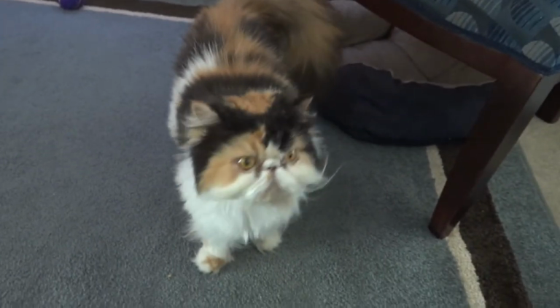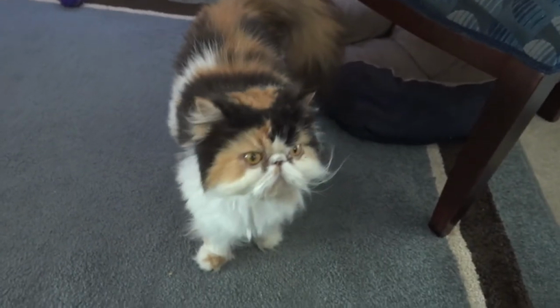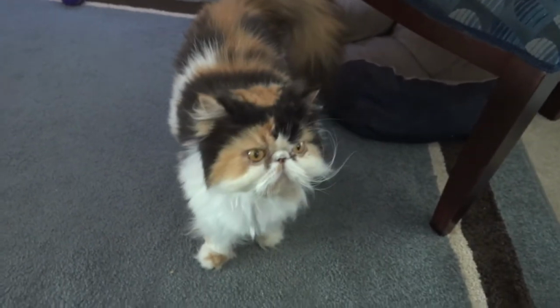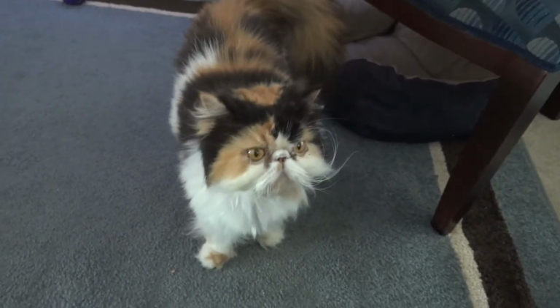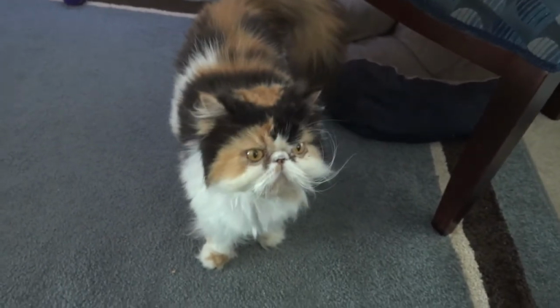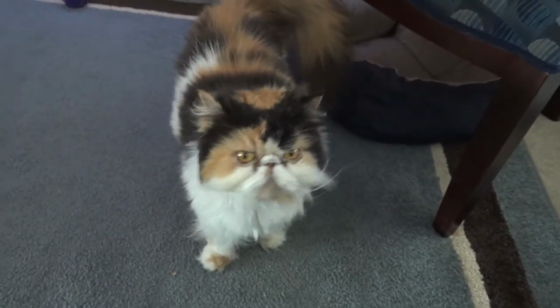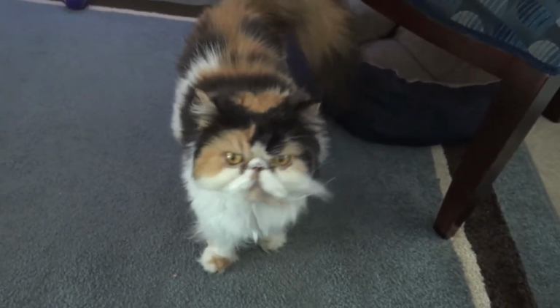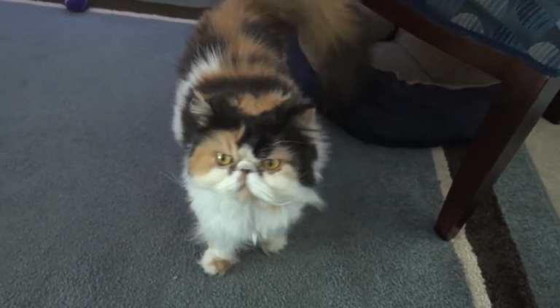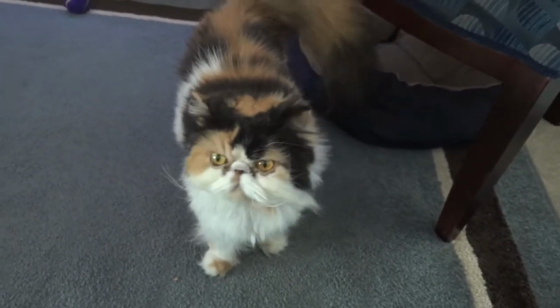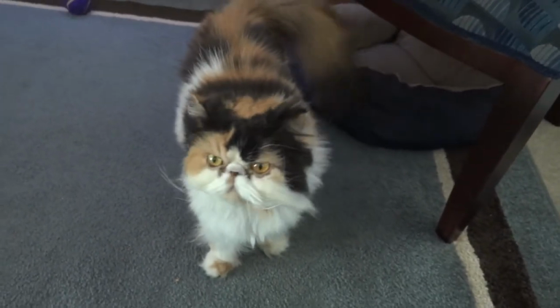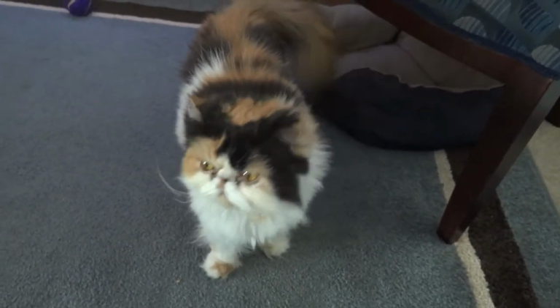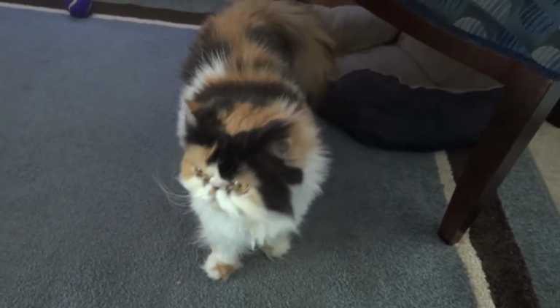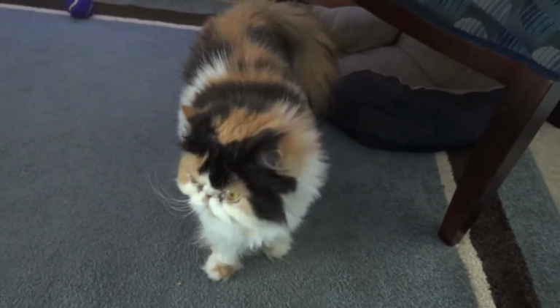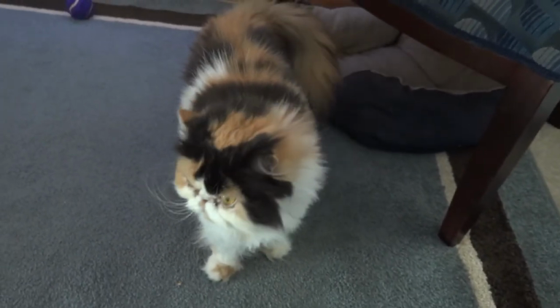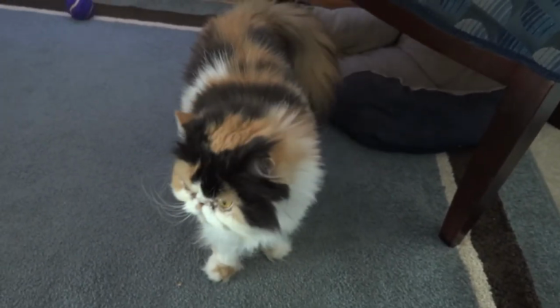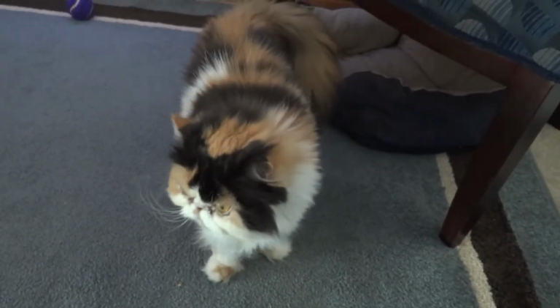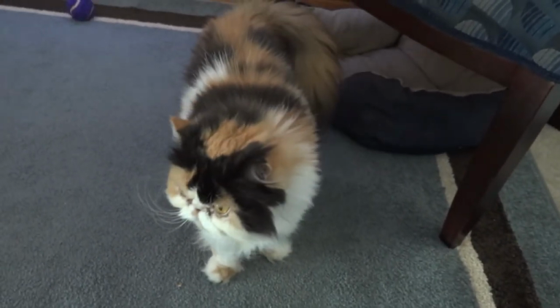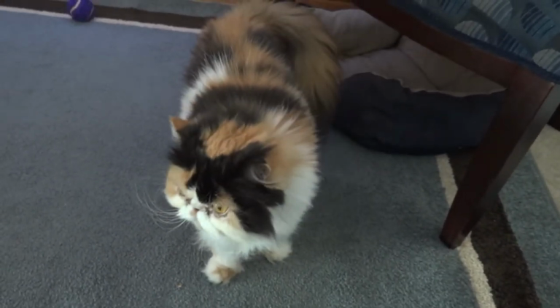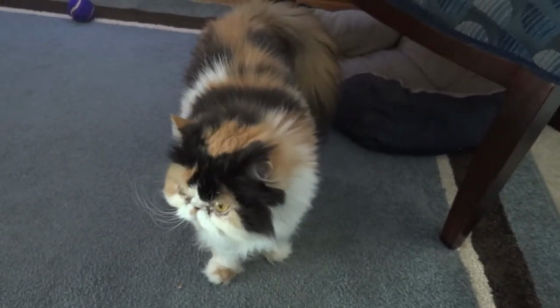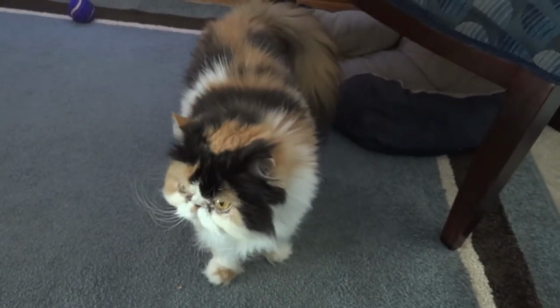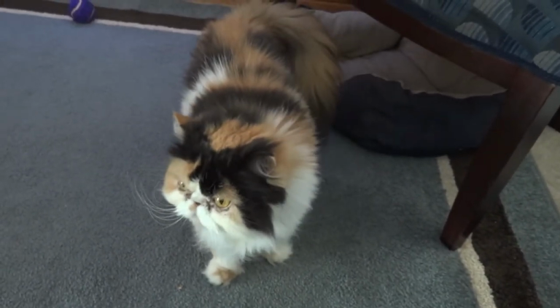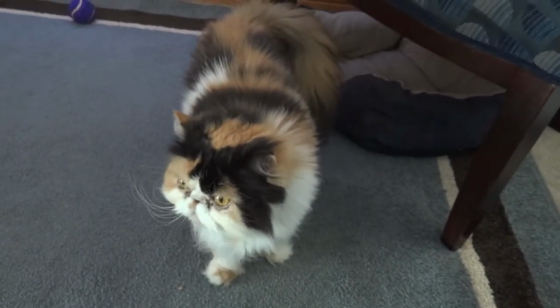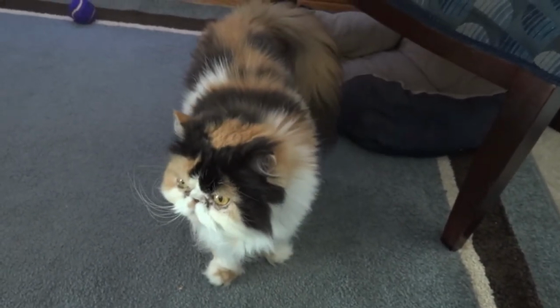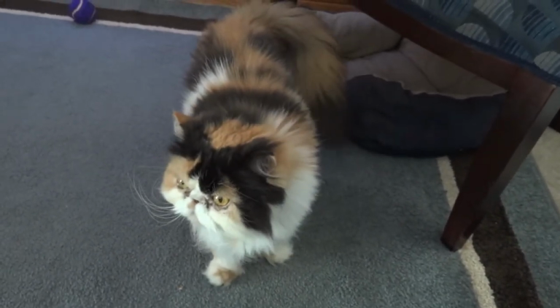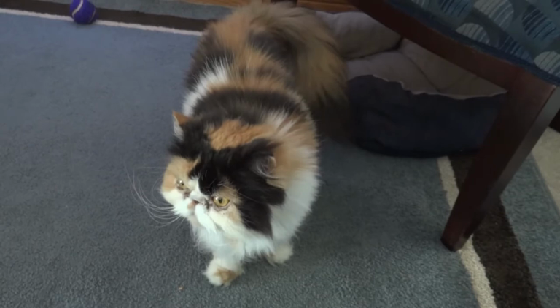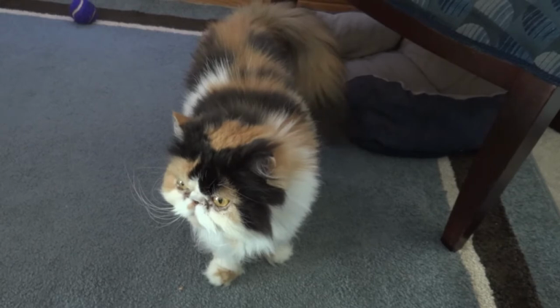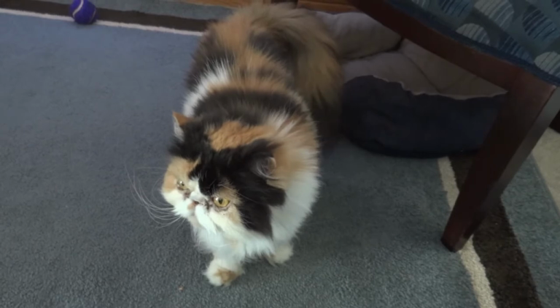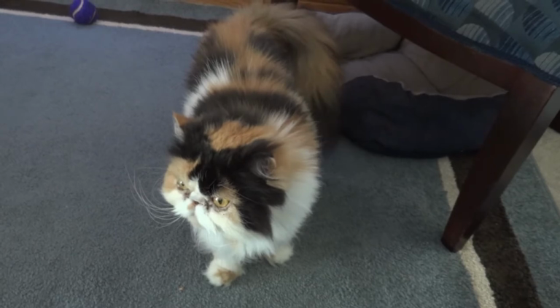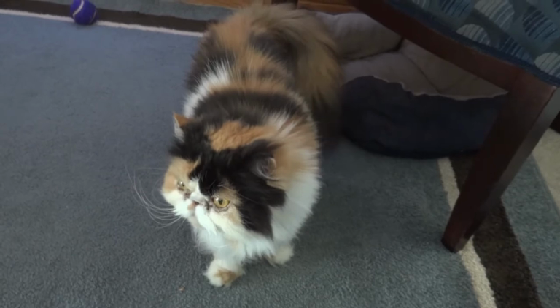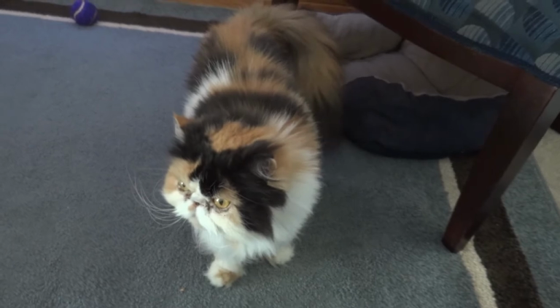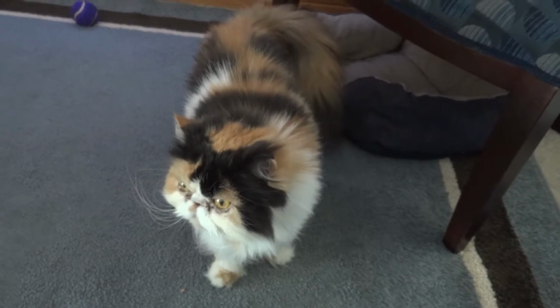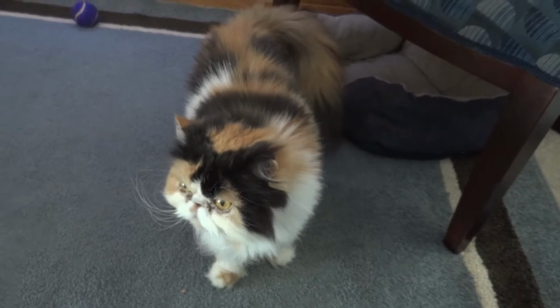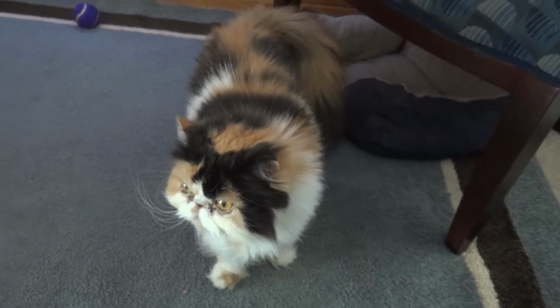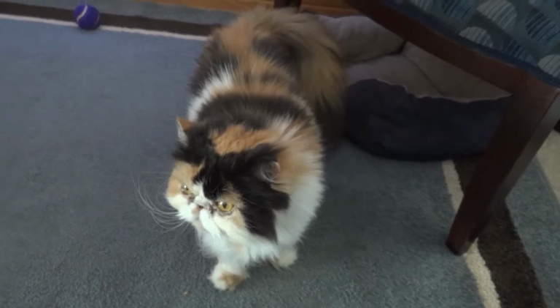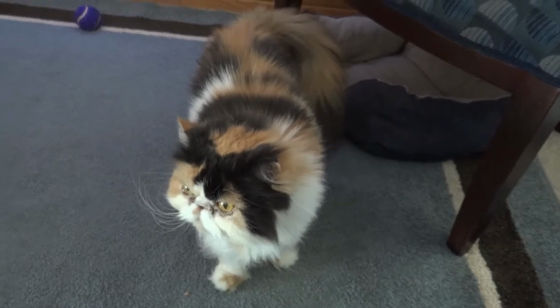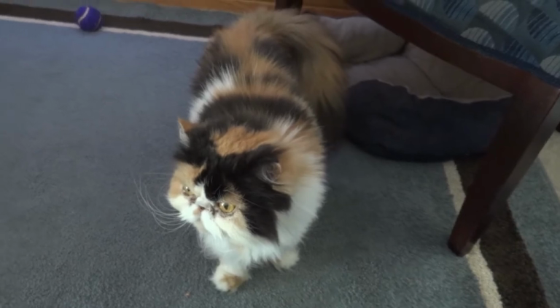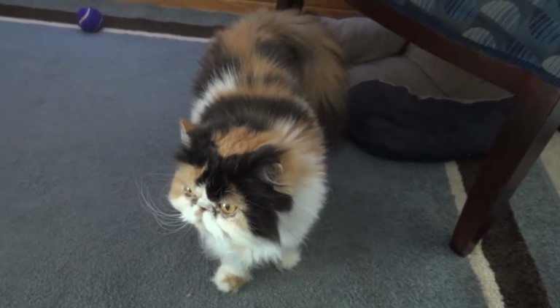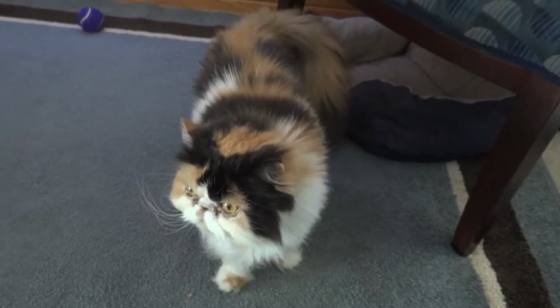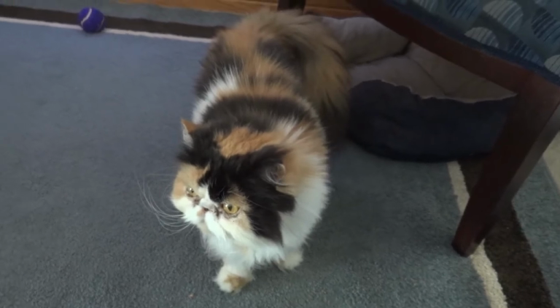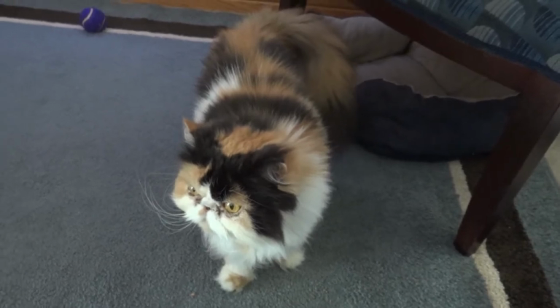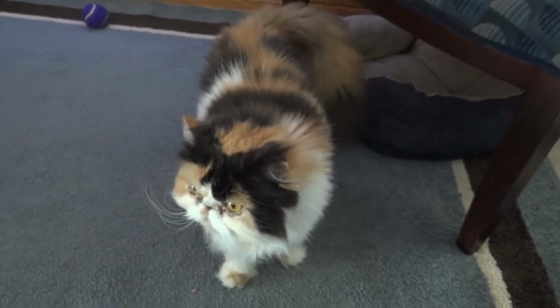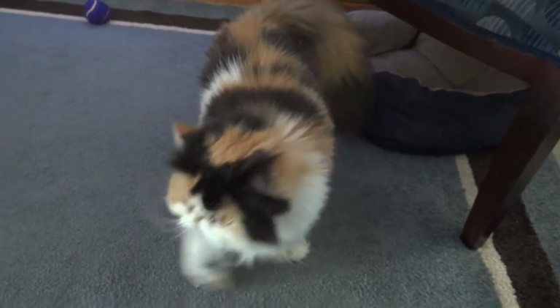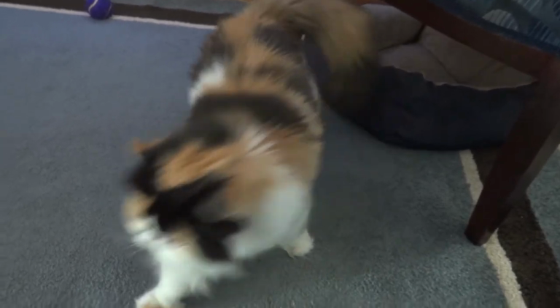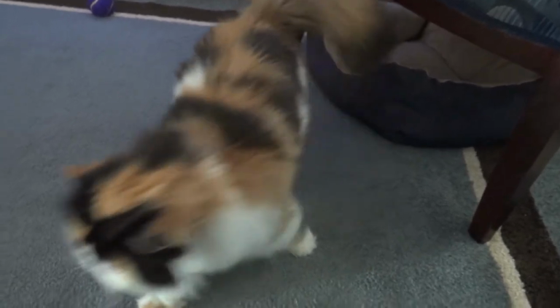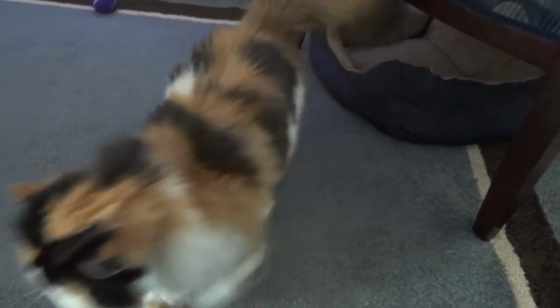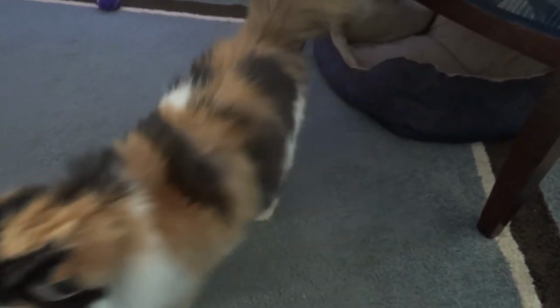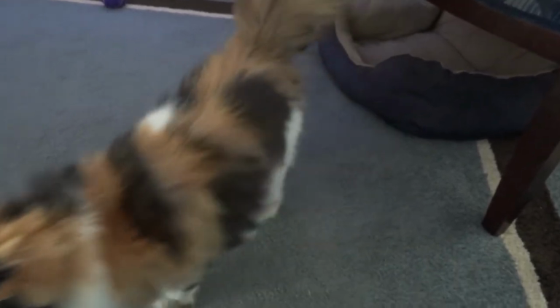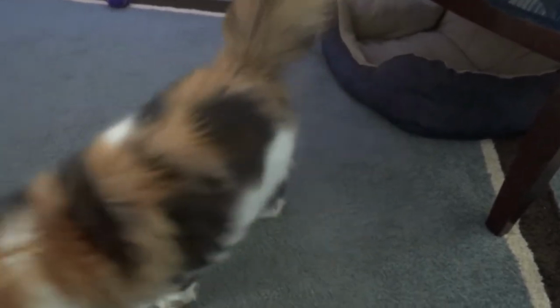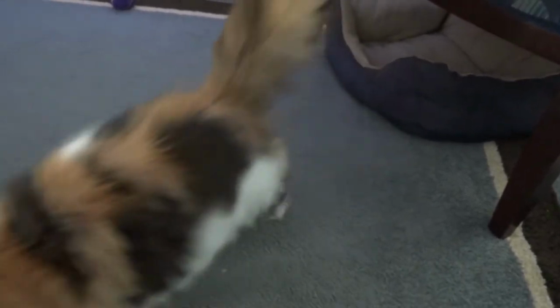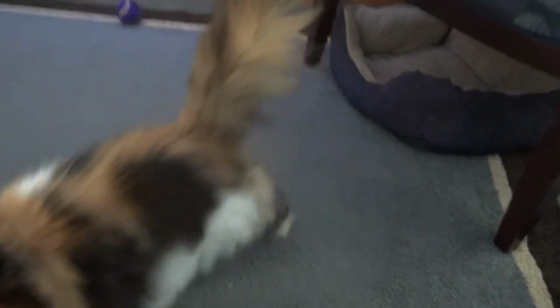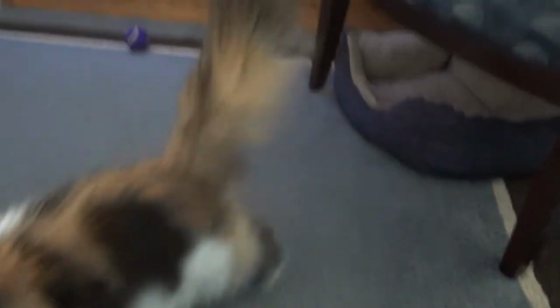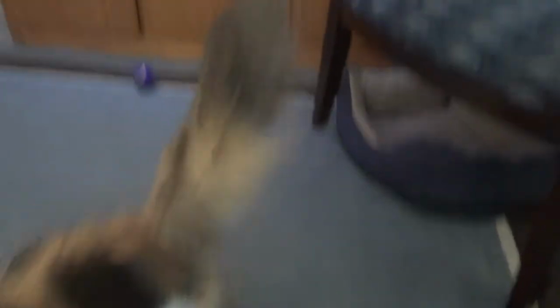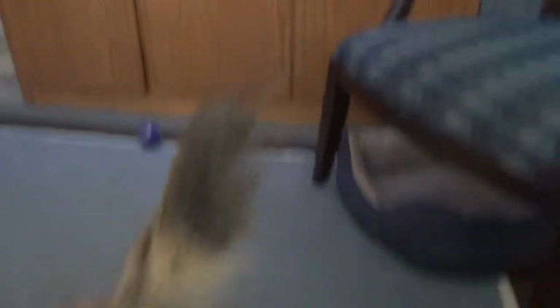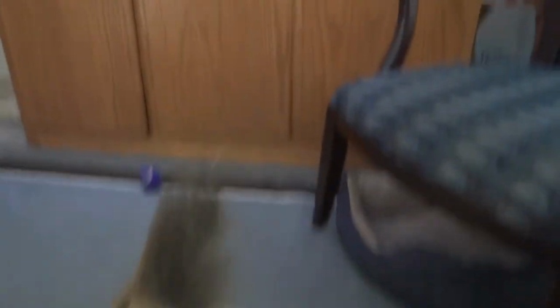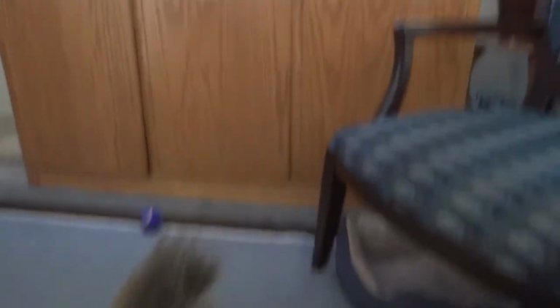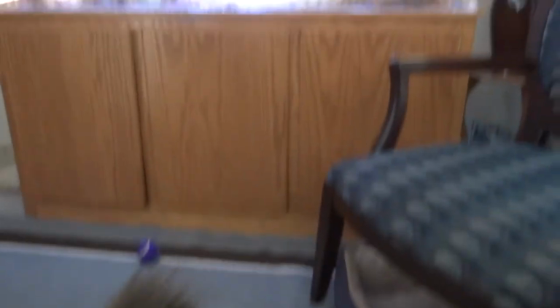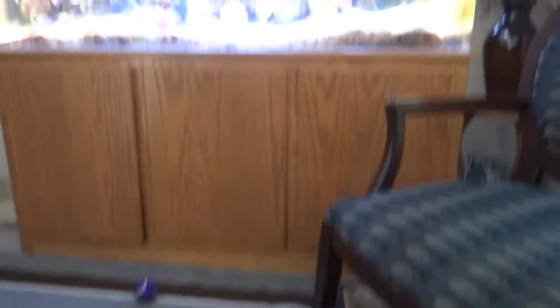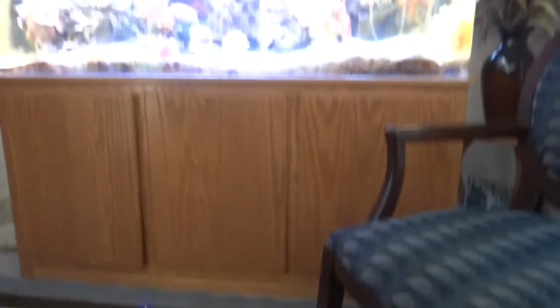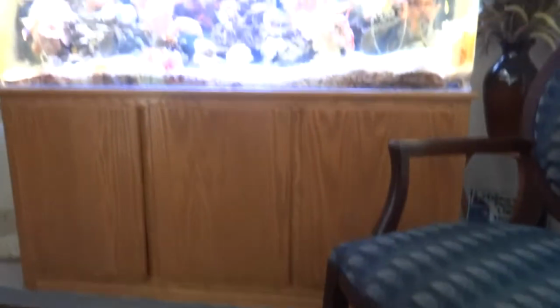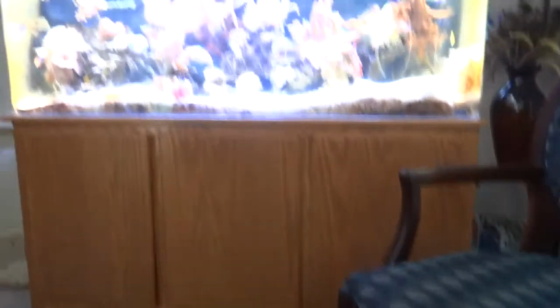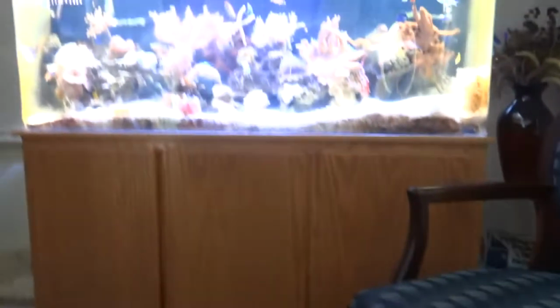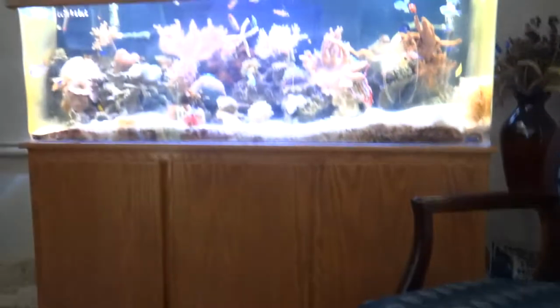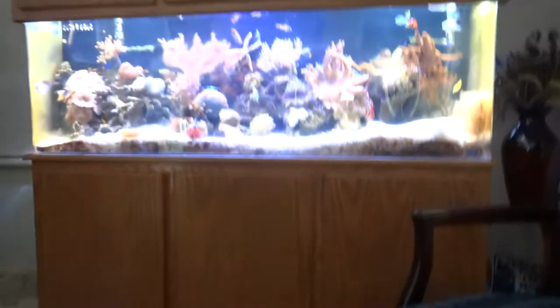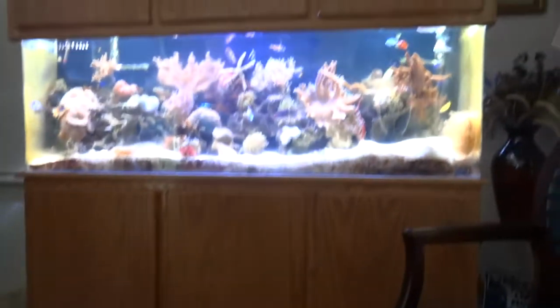Here's my new cat, baby. She's a Persian calico — very rare cat. Hi baby, say hi!